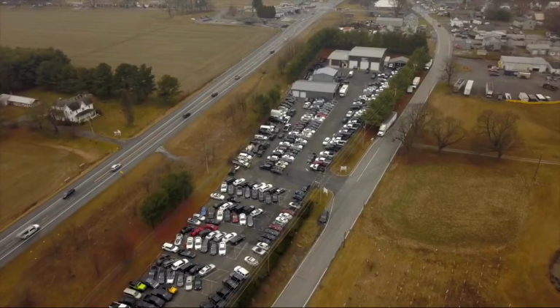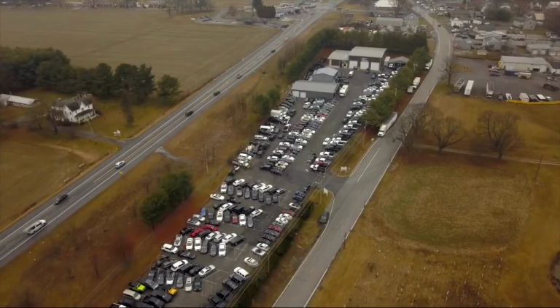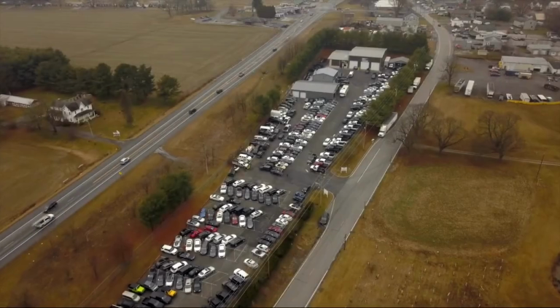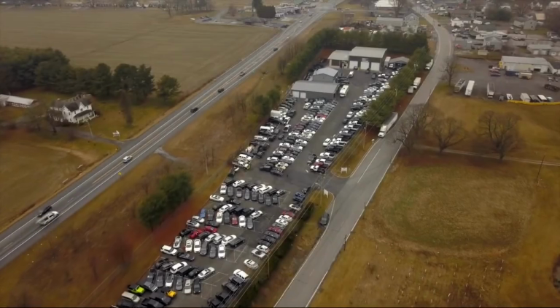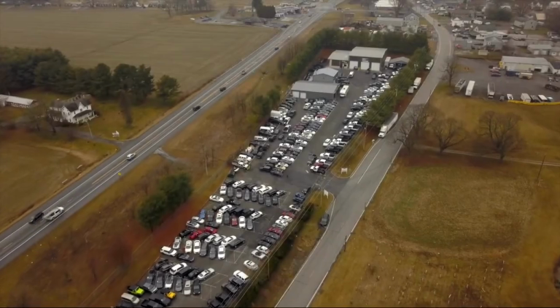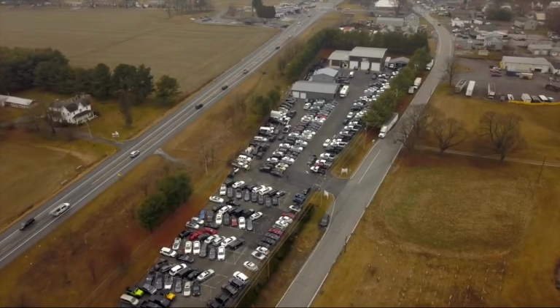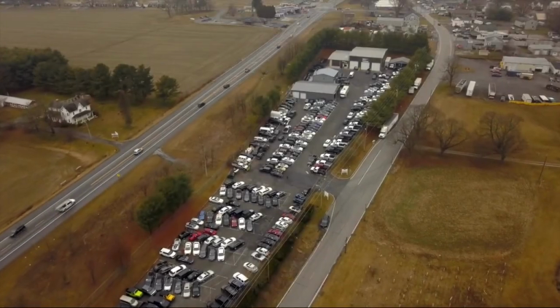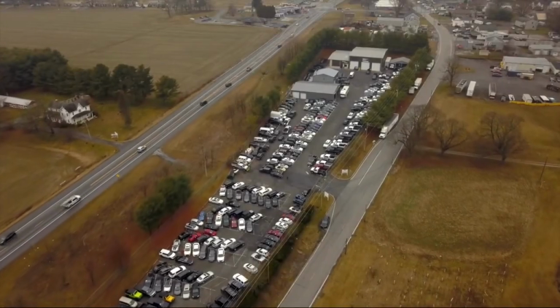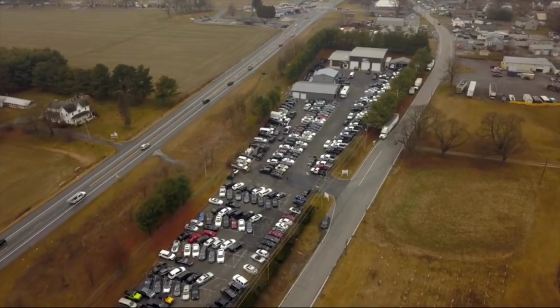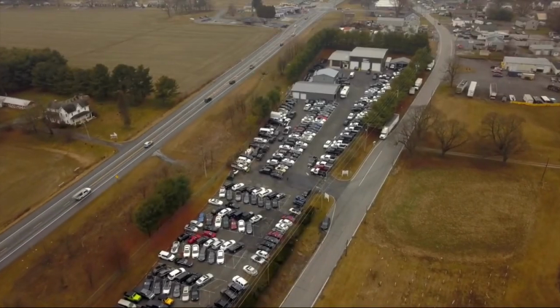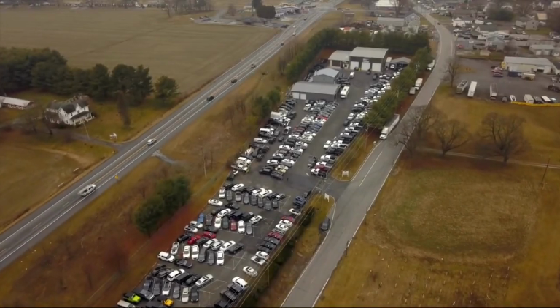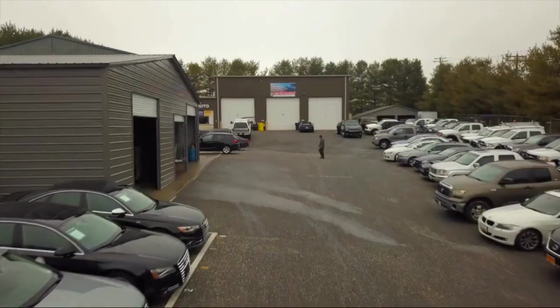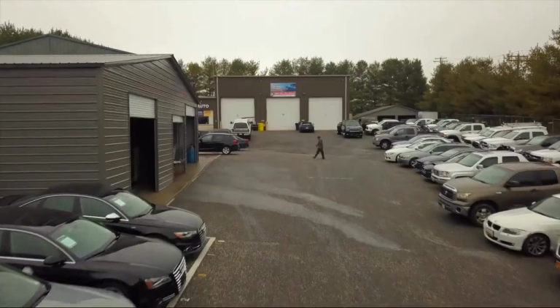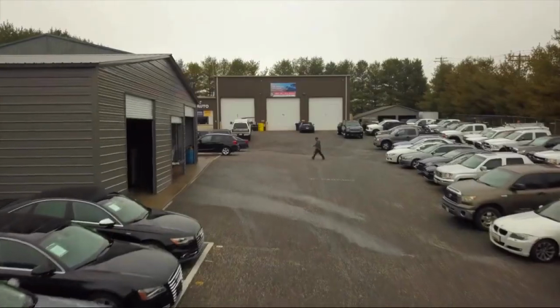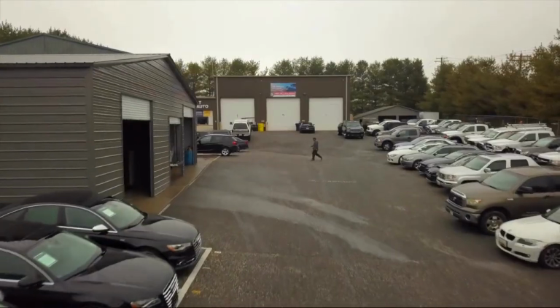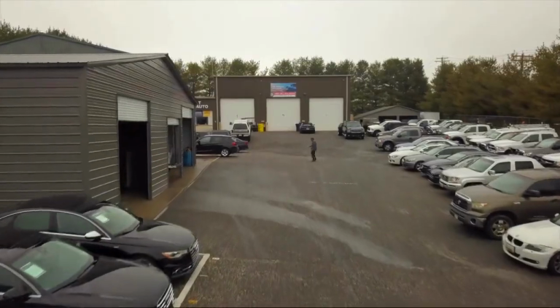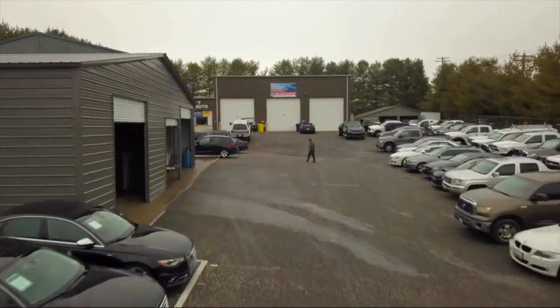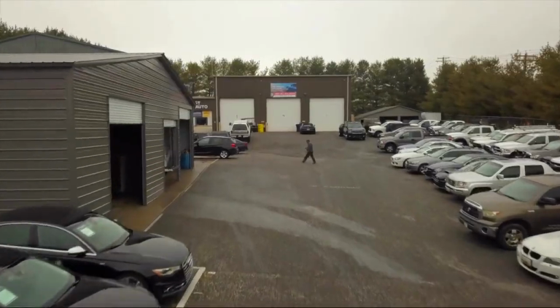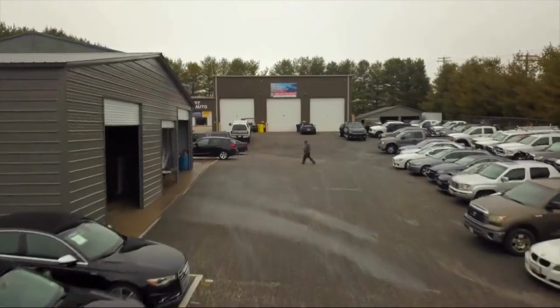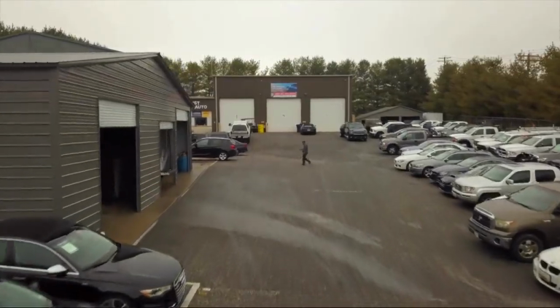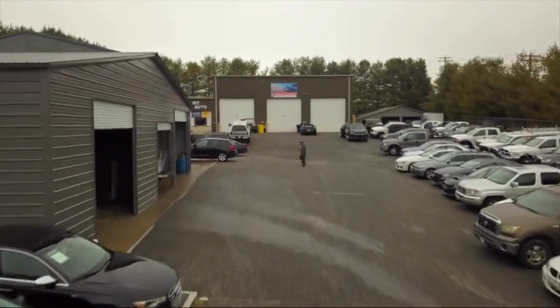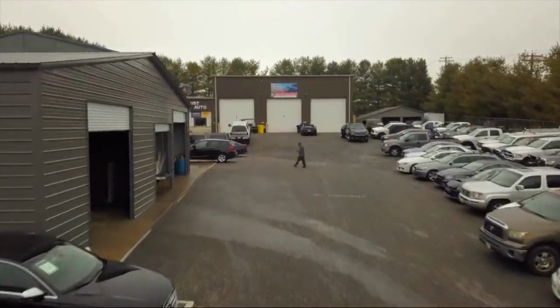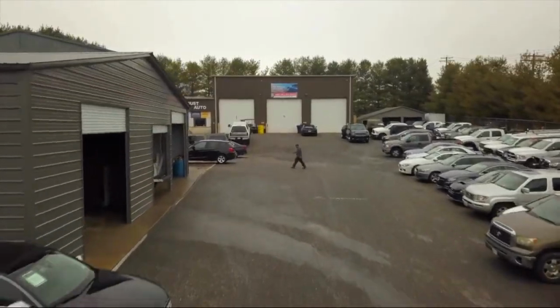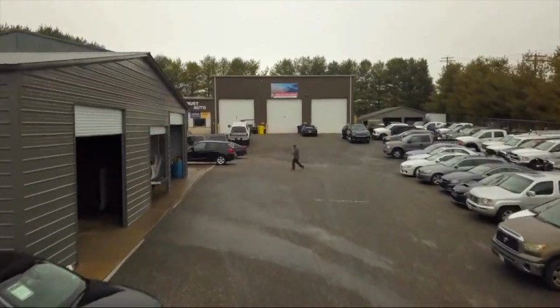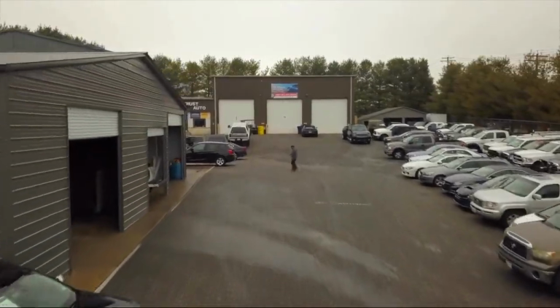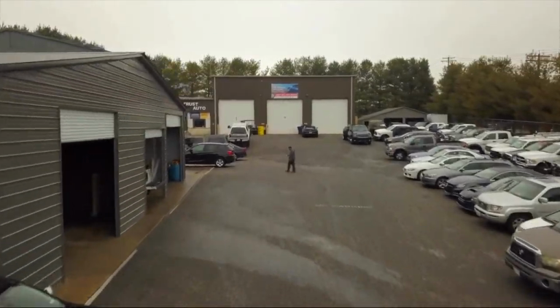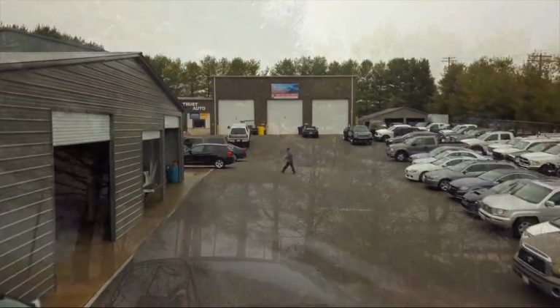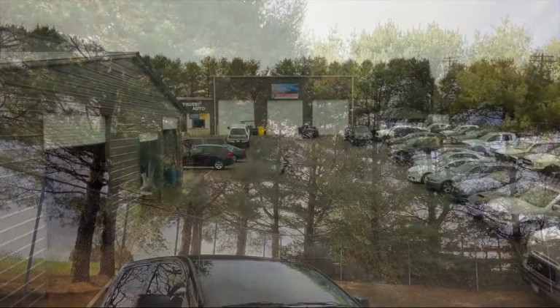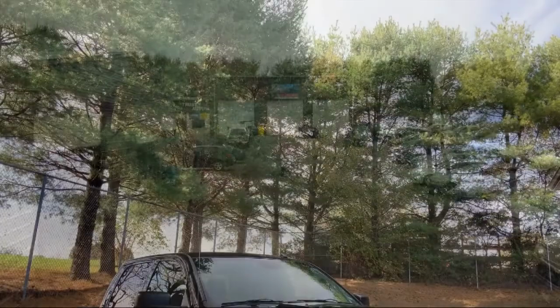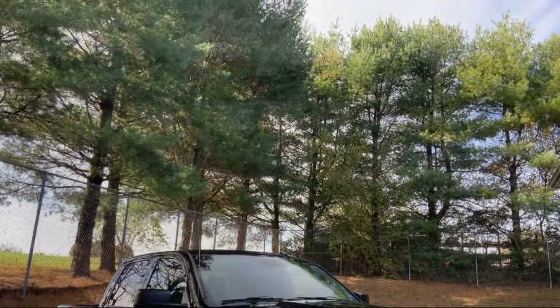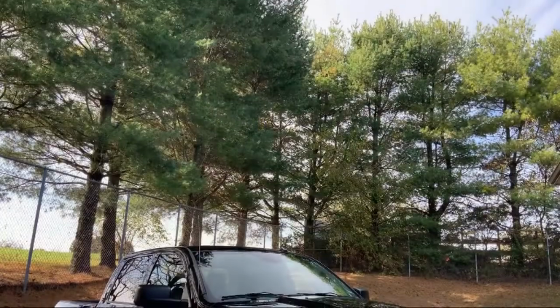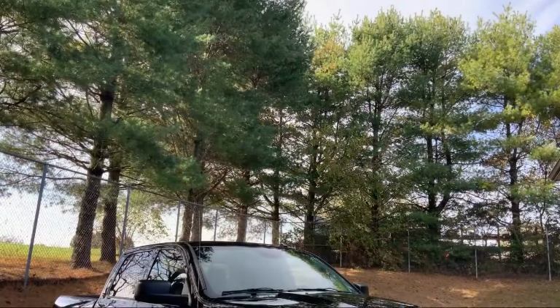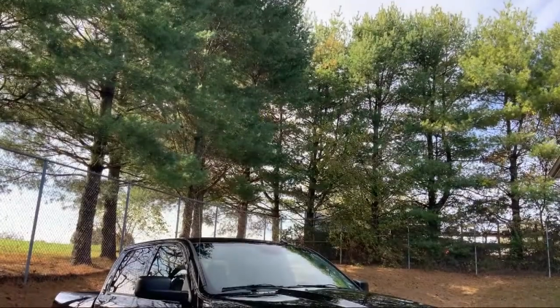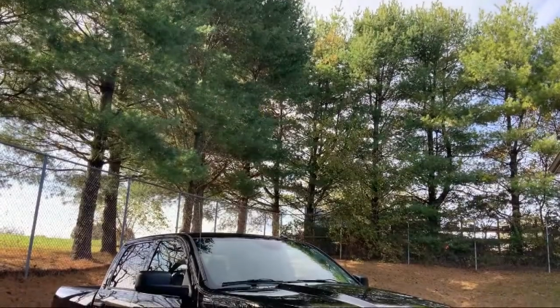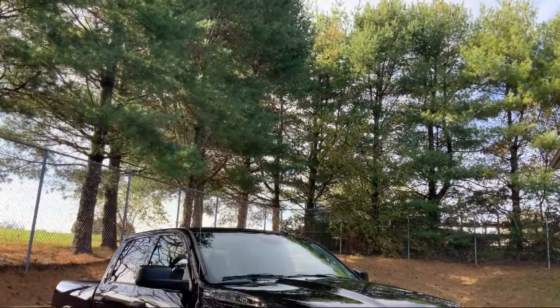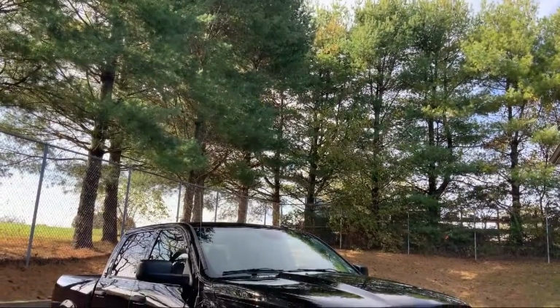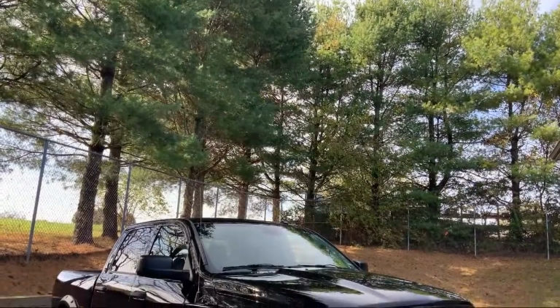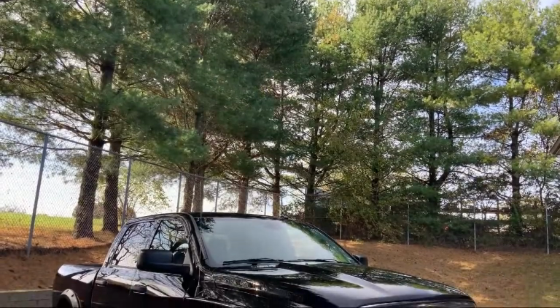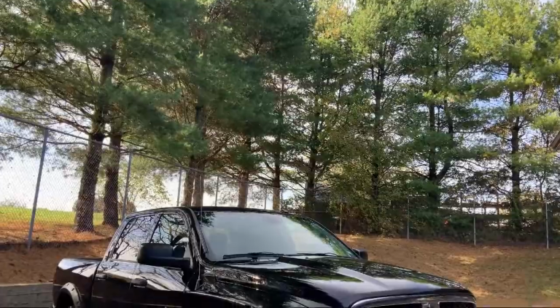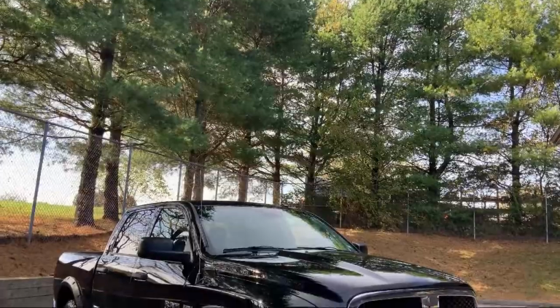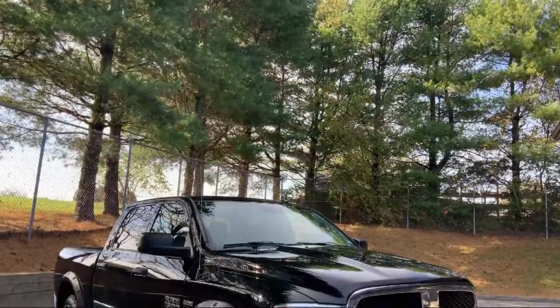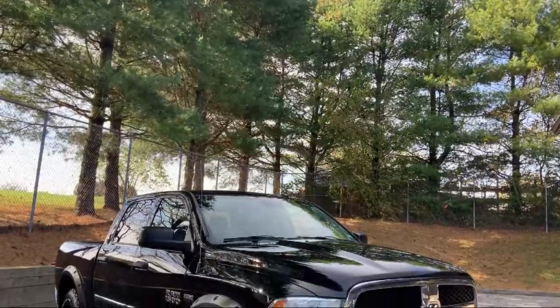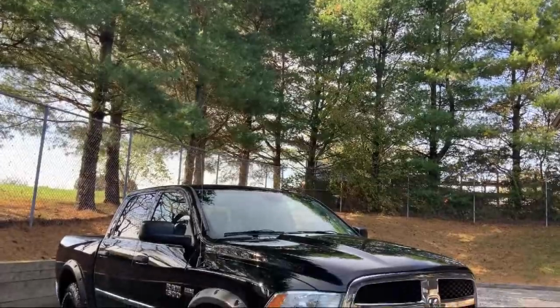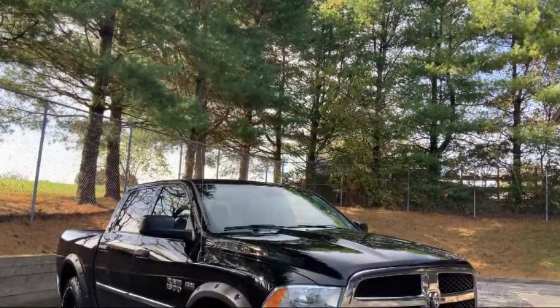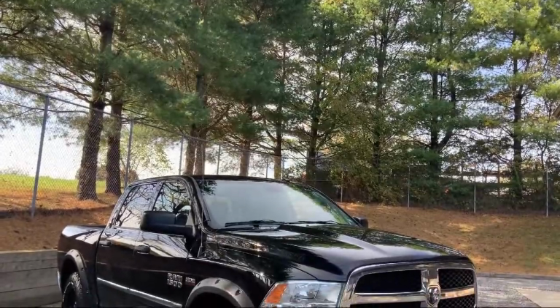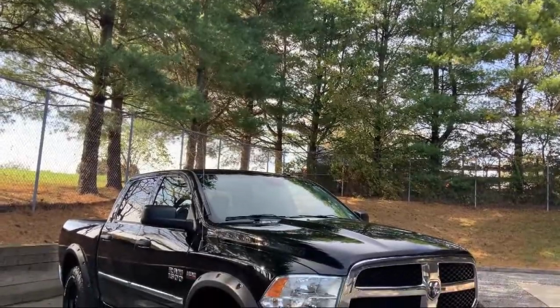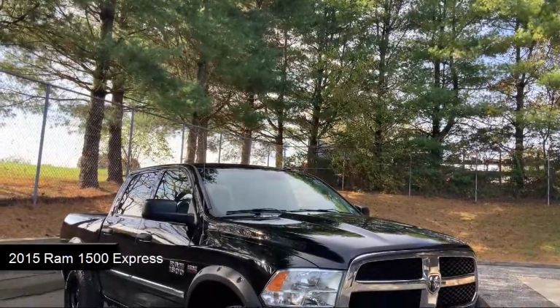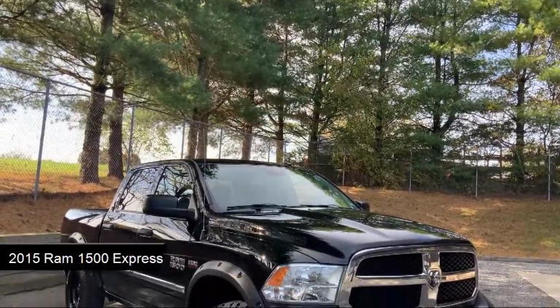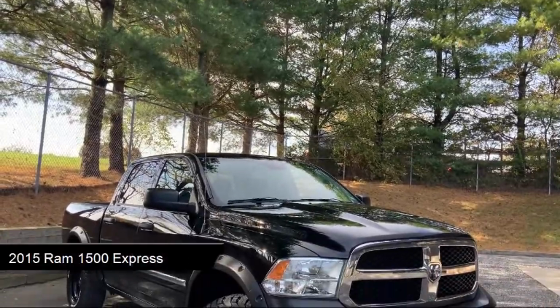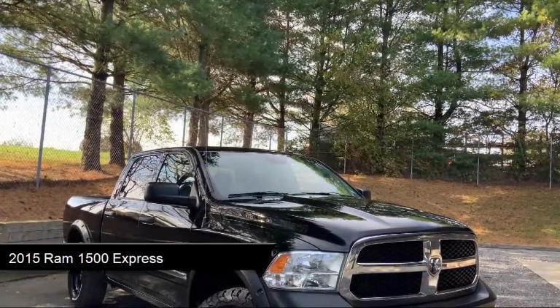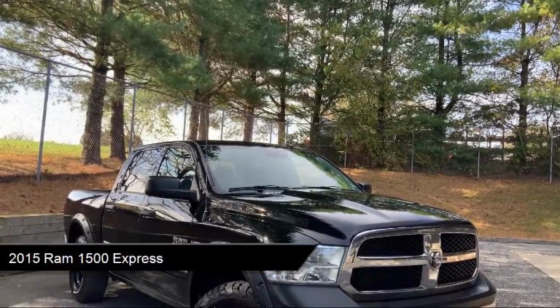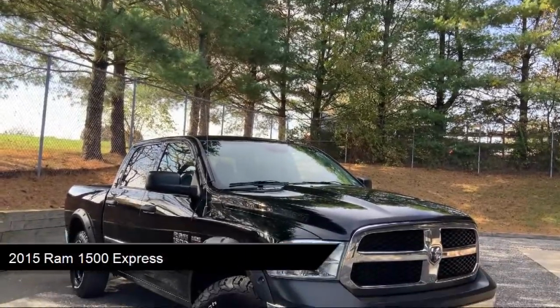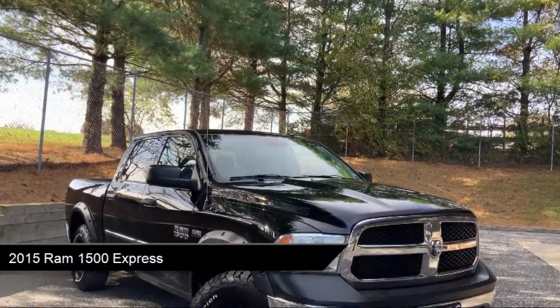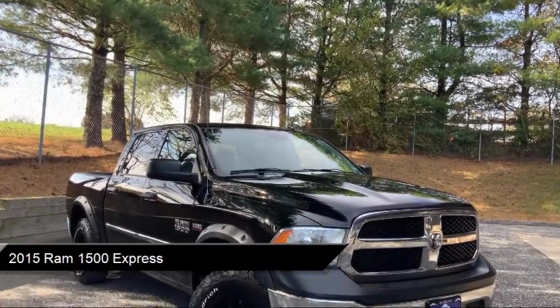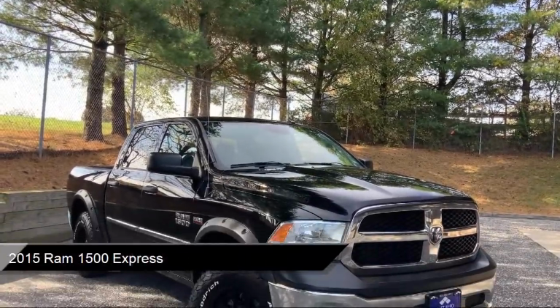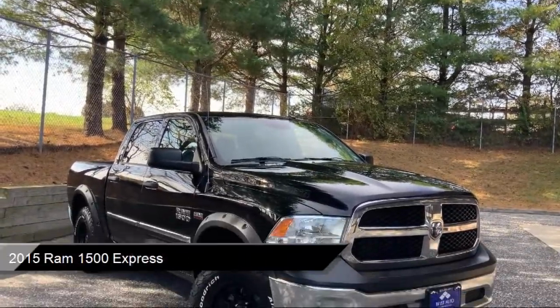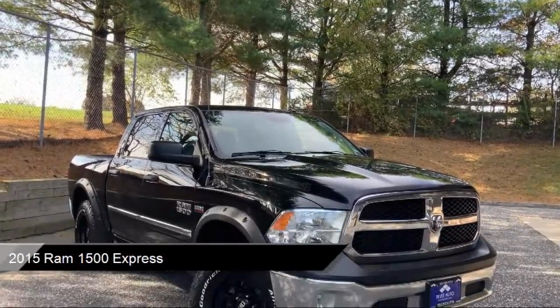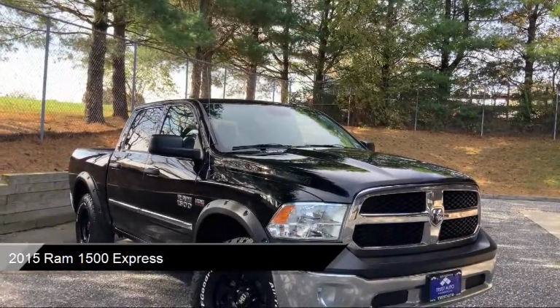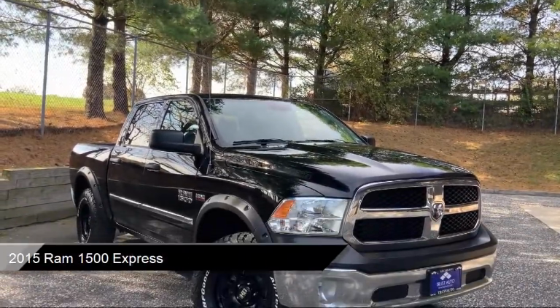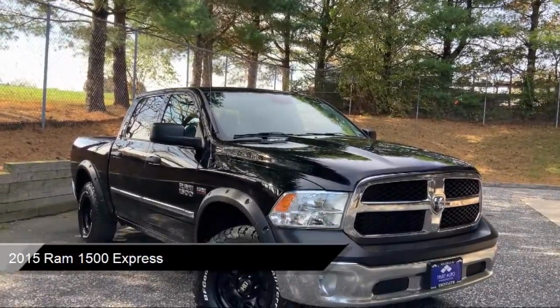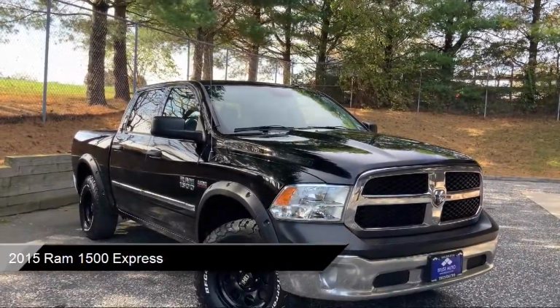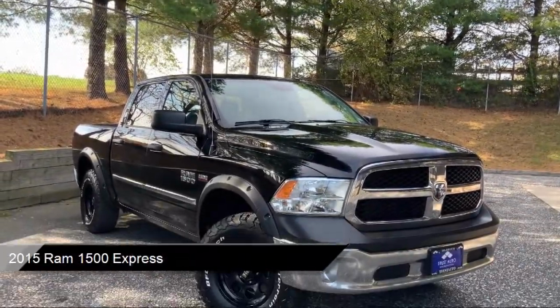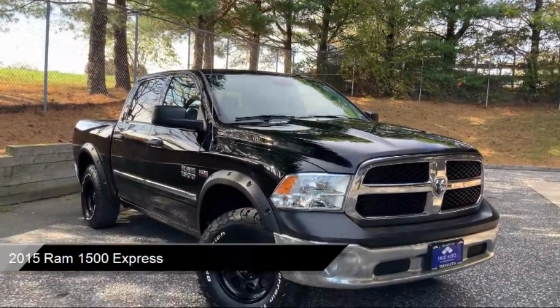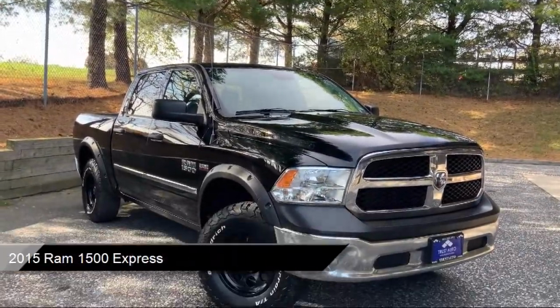Welcome to Trust Auto, your premier destination for purchasing a vehicle. Here's a look at another one of our great vehicles from our inventory.